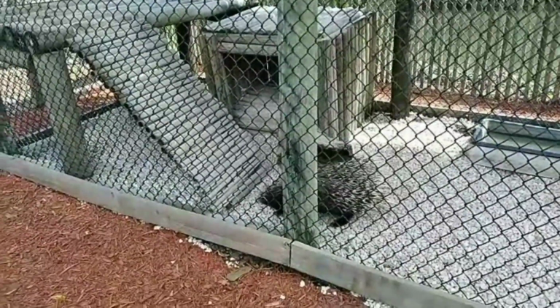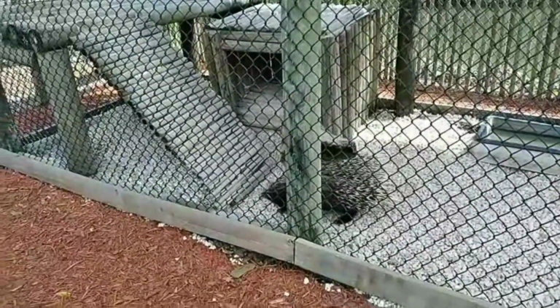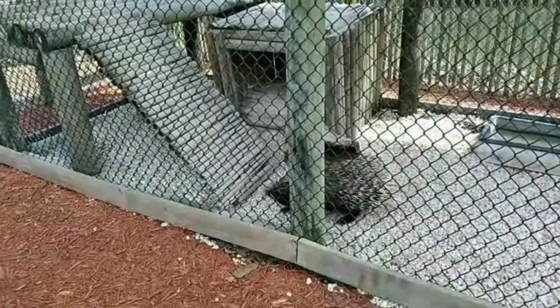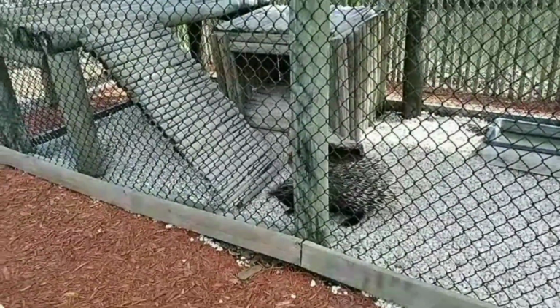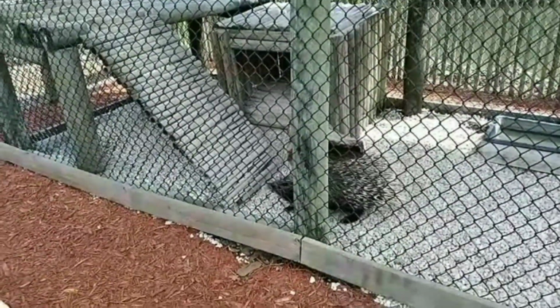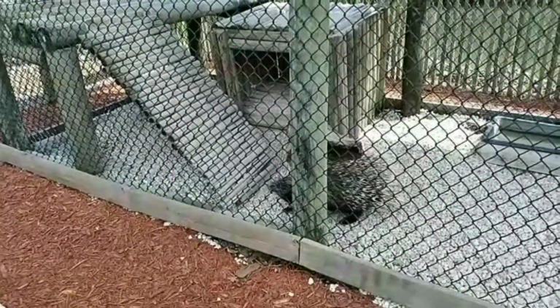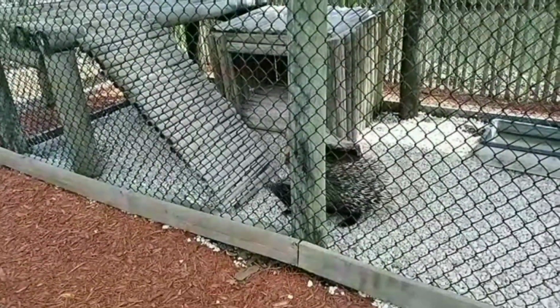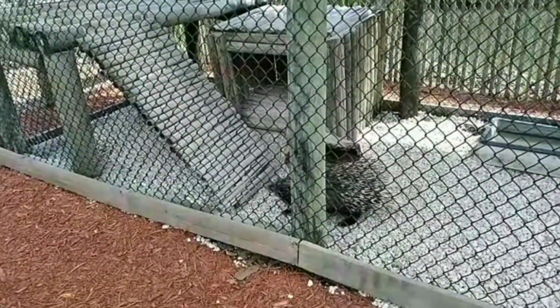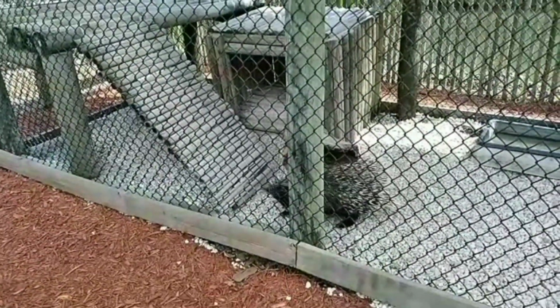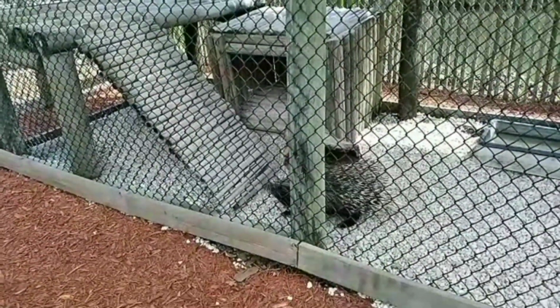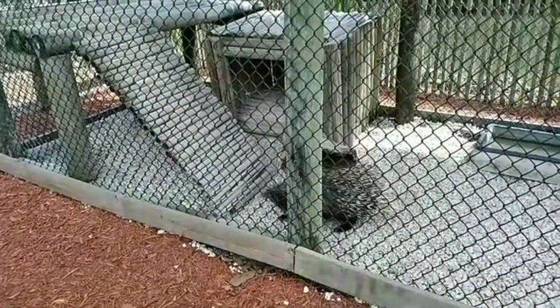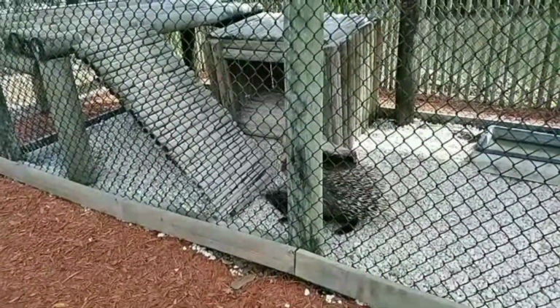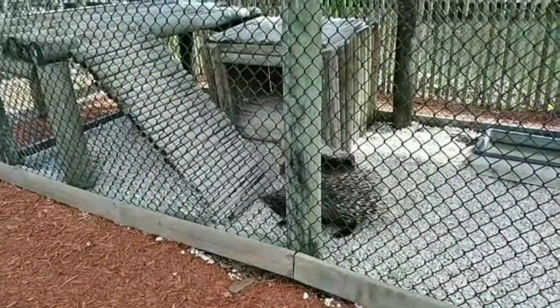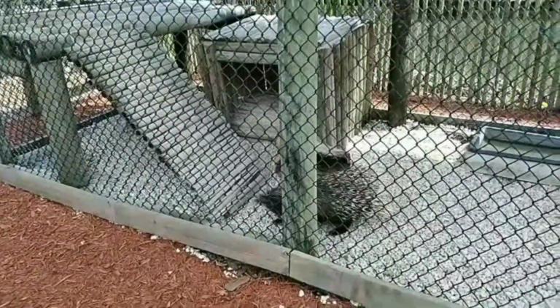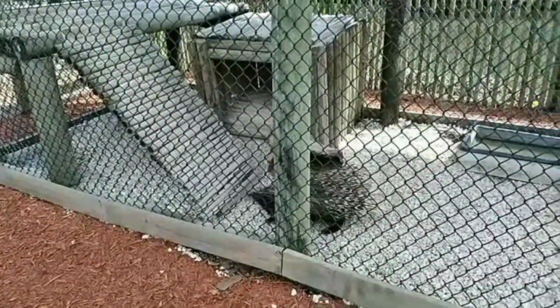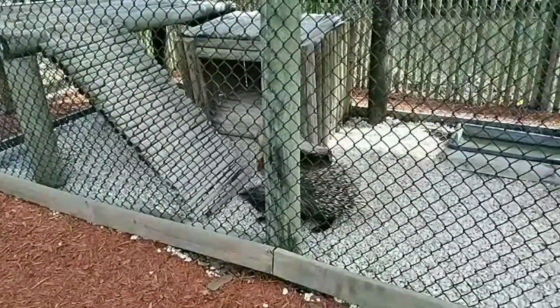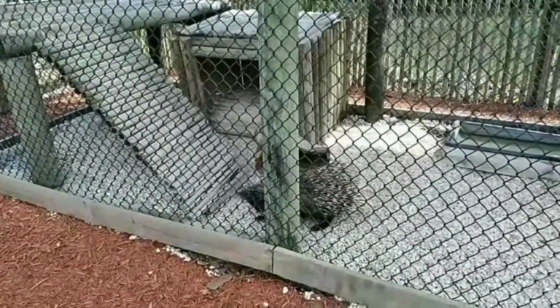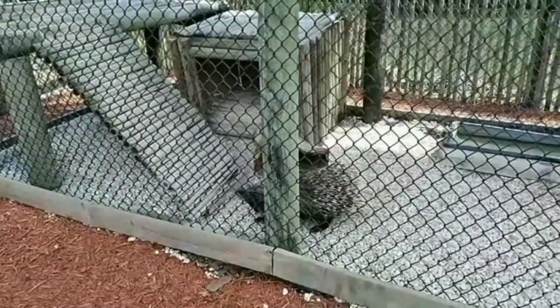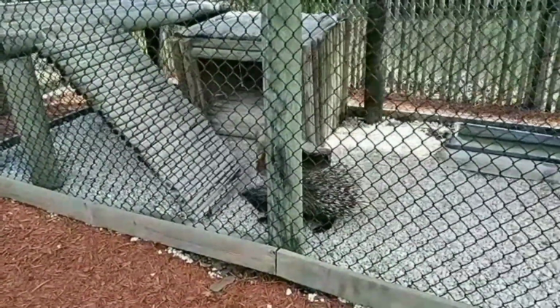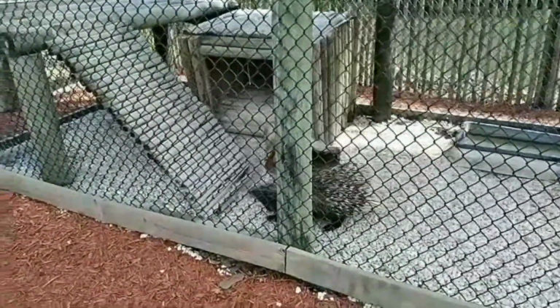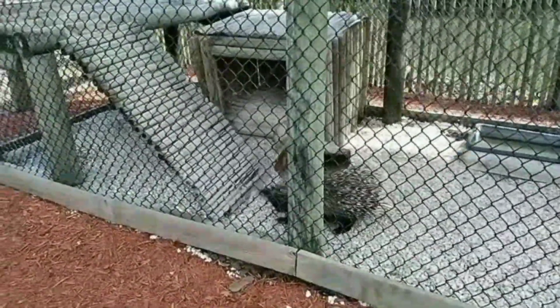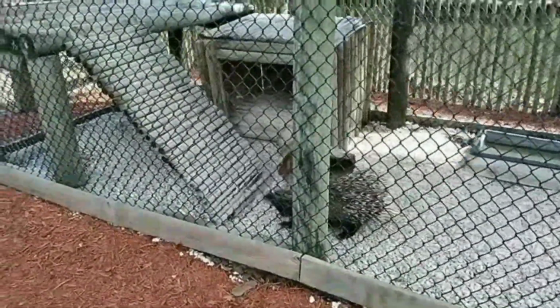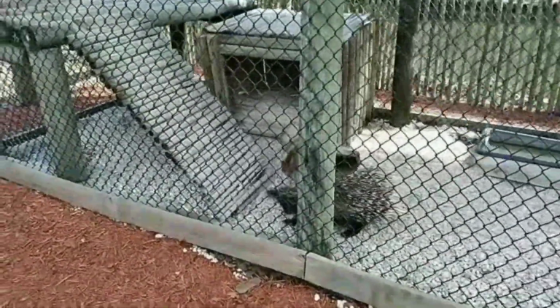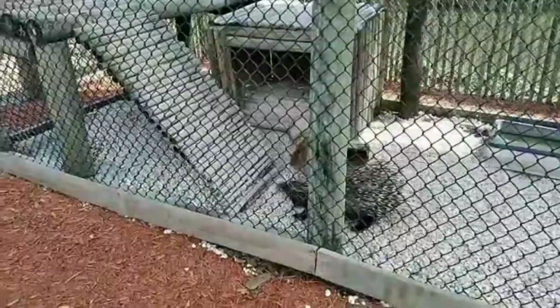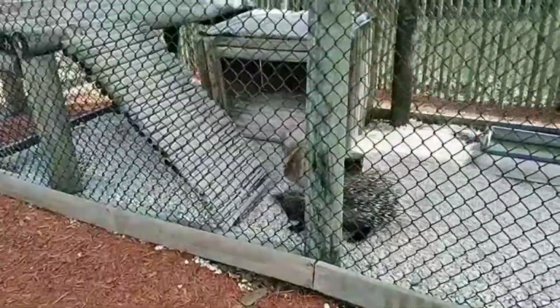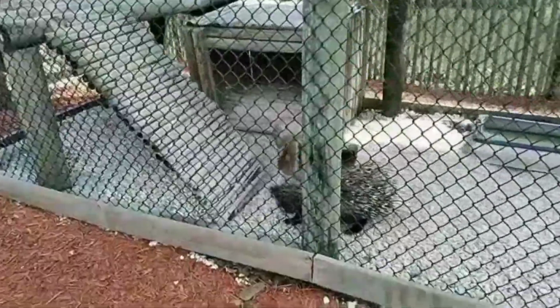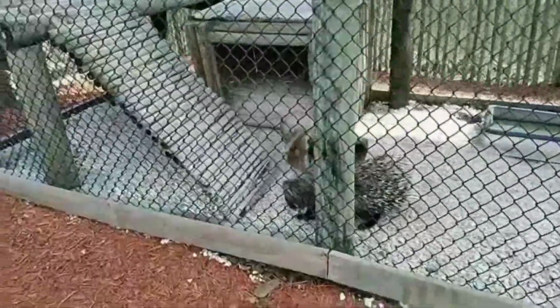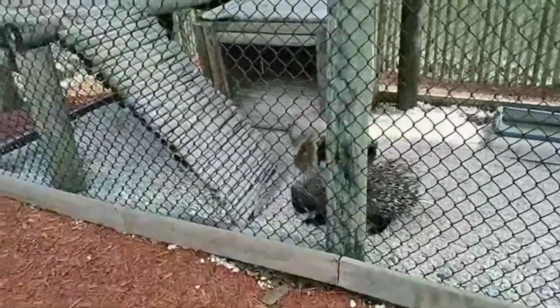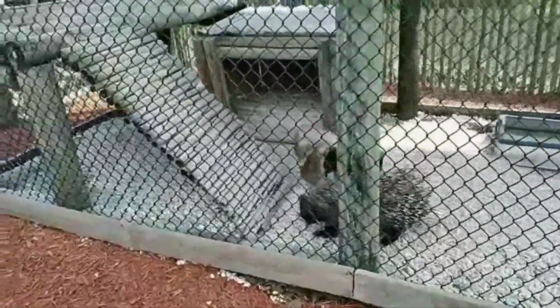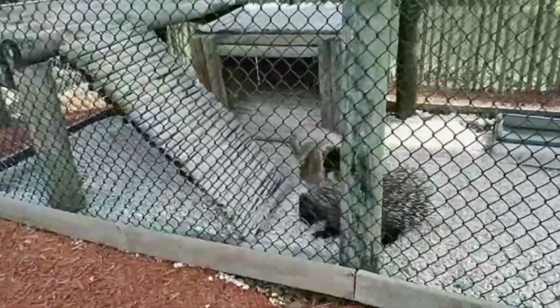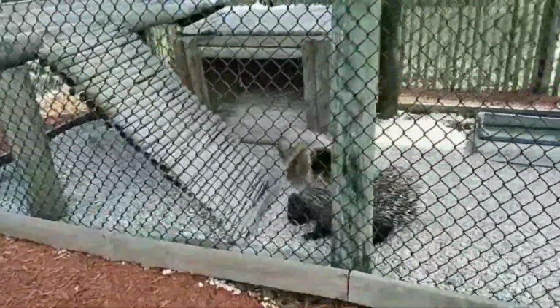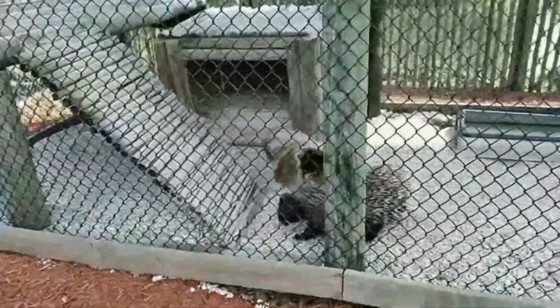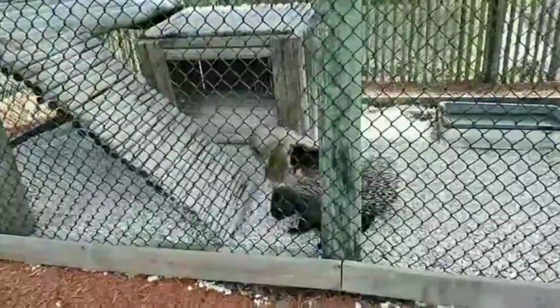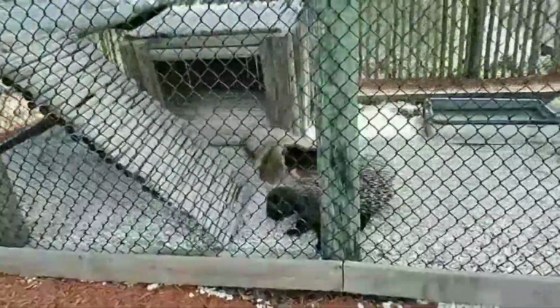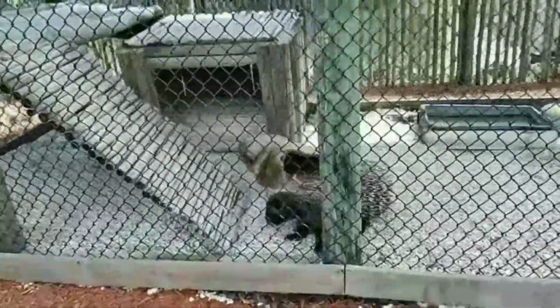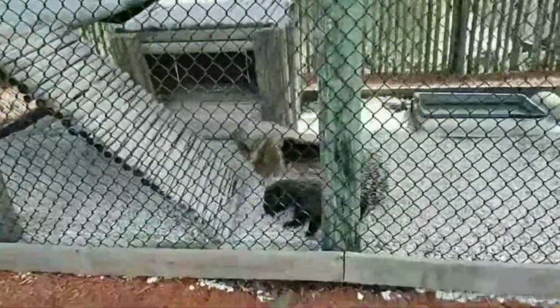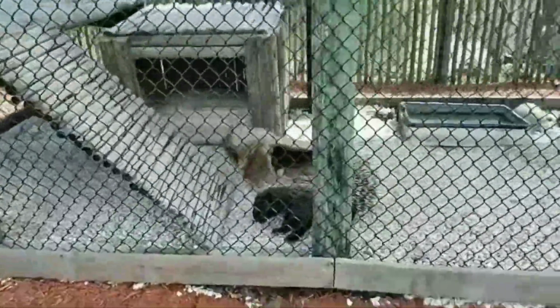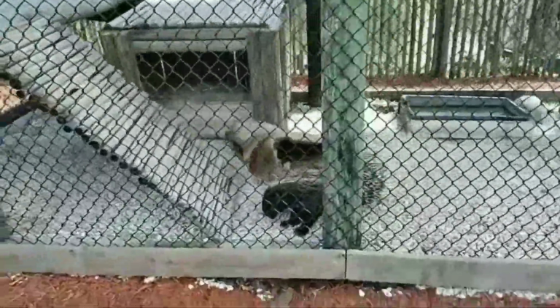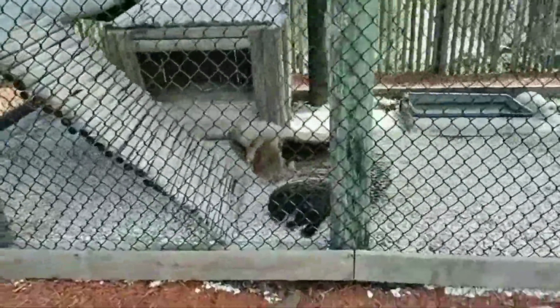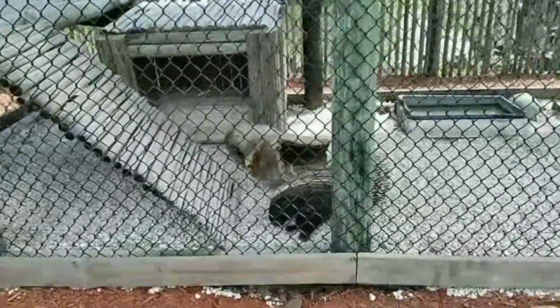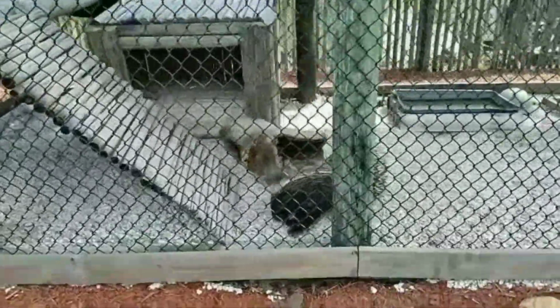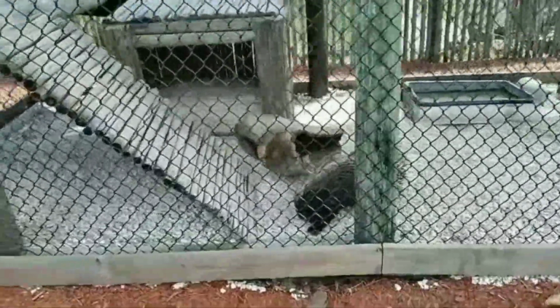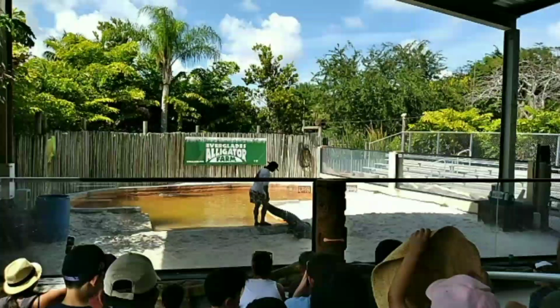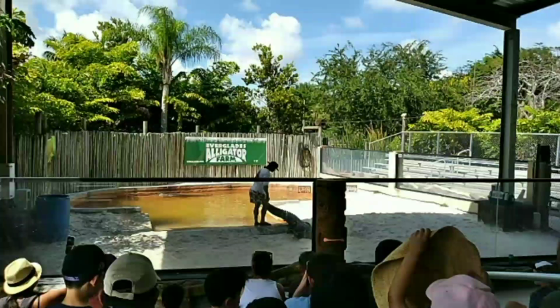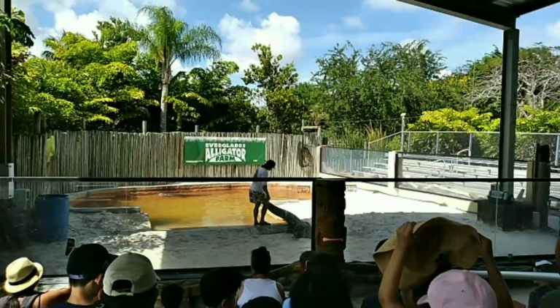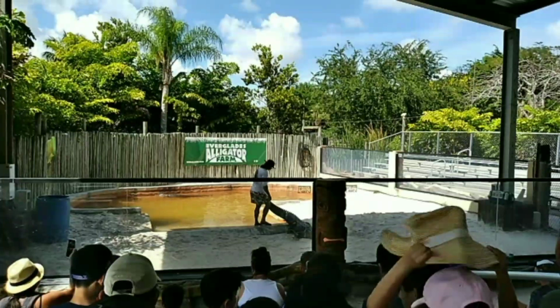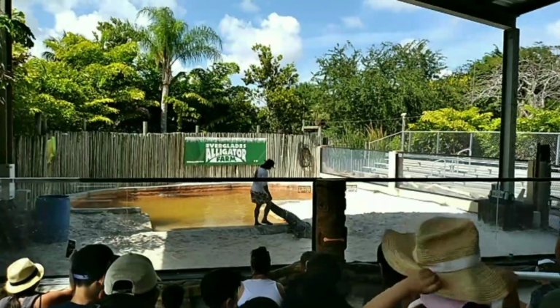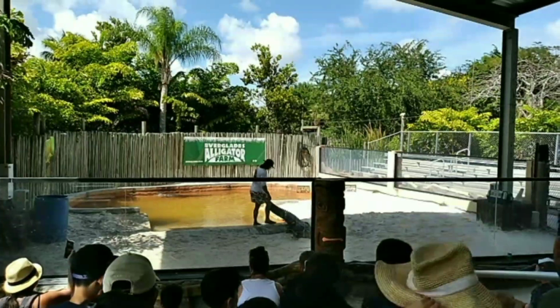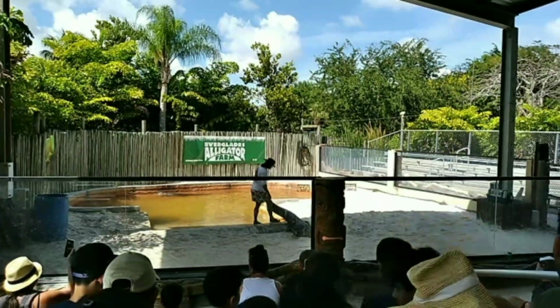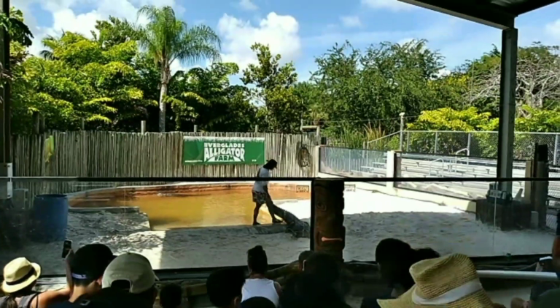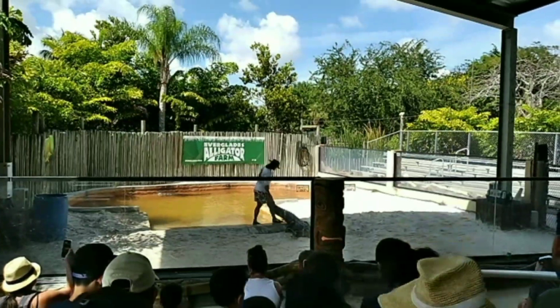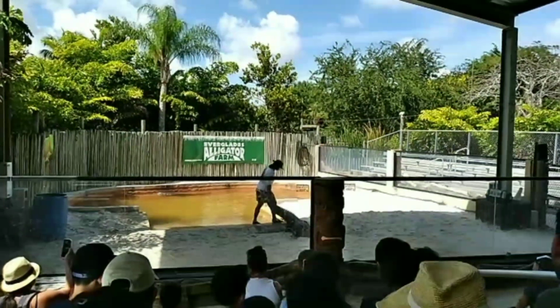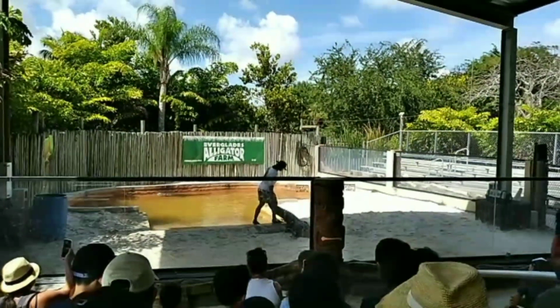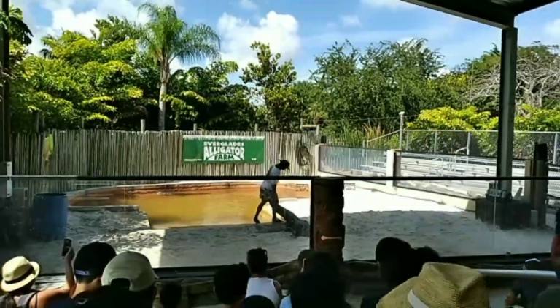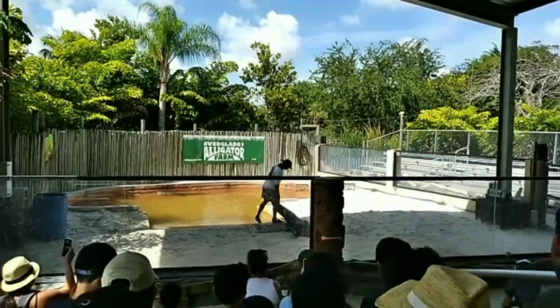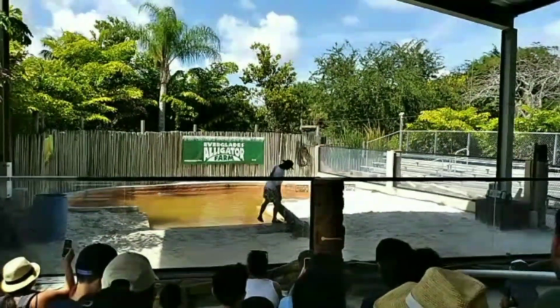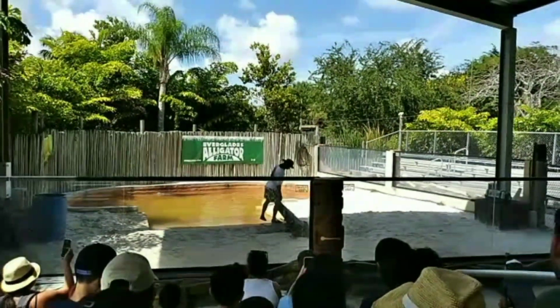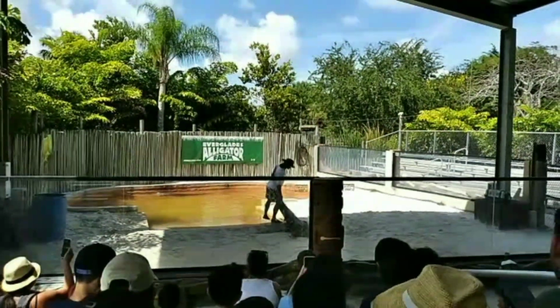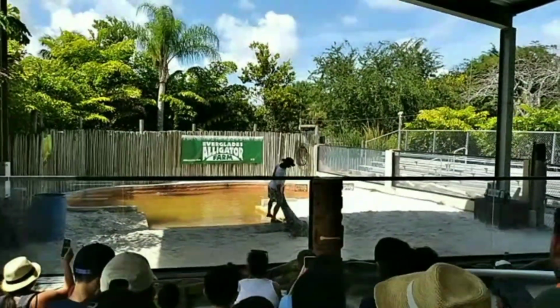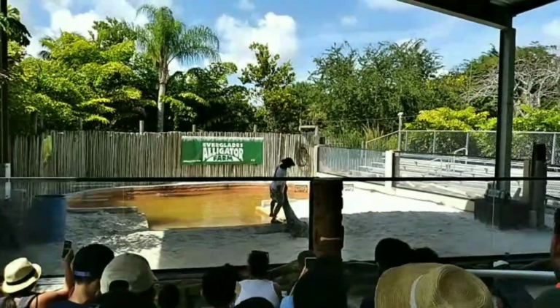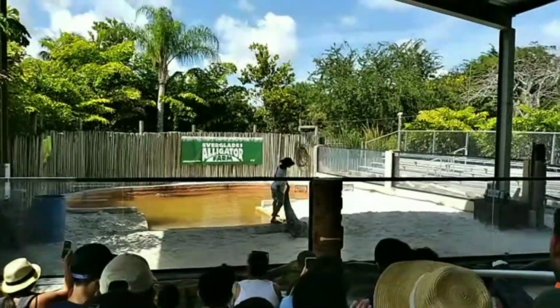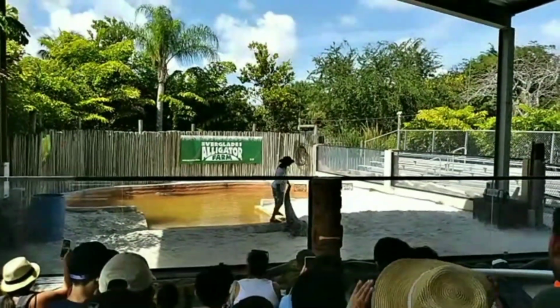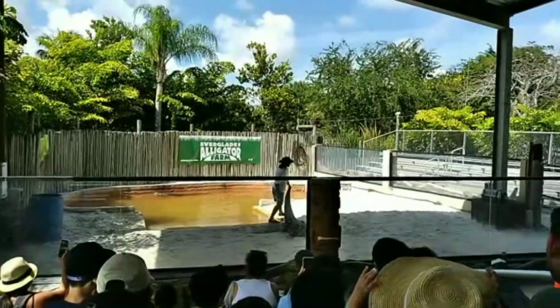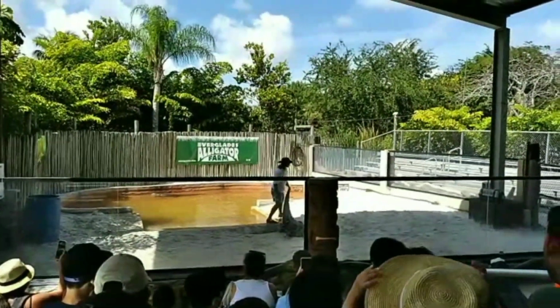It looks fluffy, but it's actually spikes. The animal is around 230 pounds.